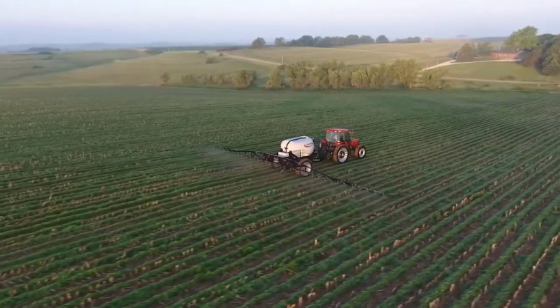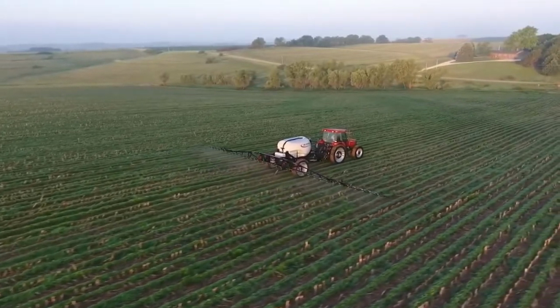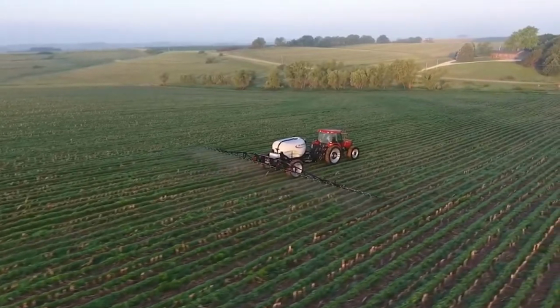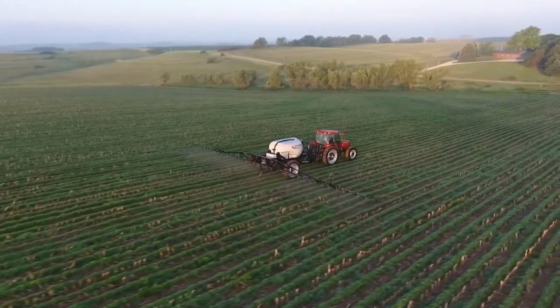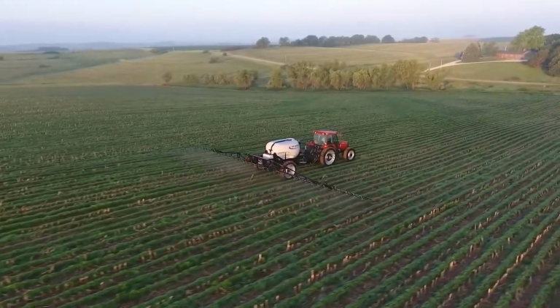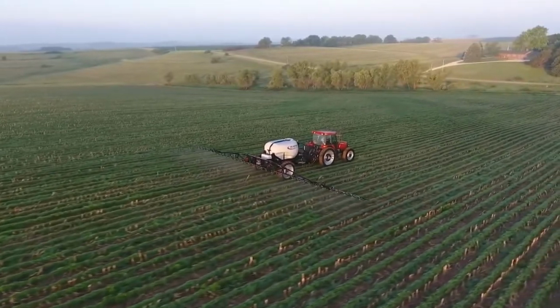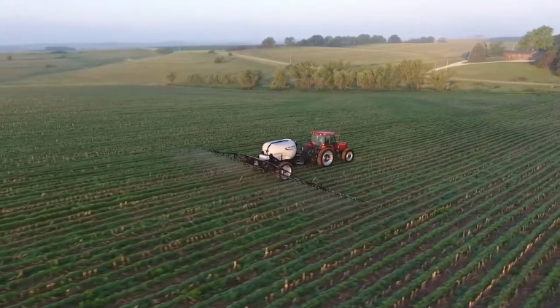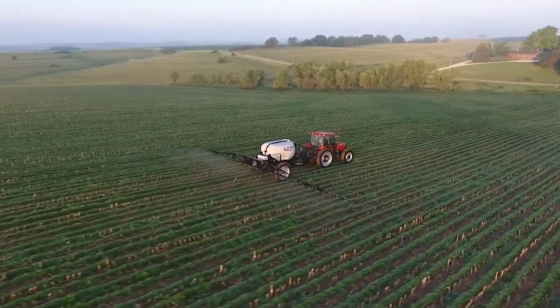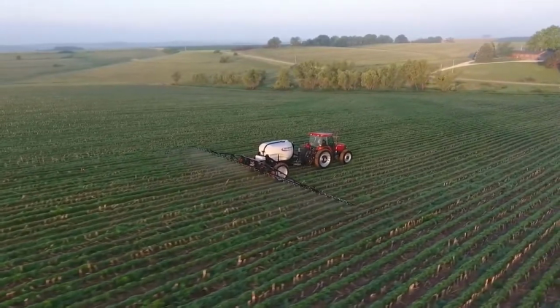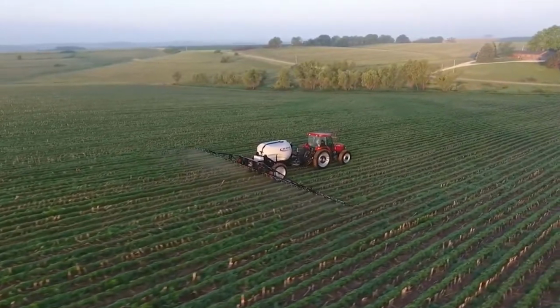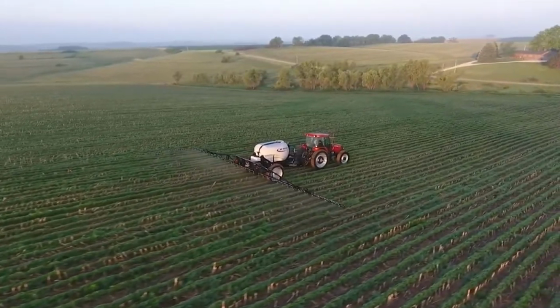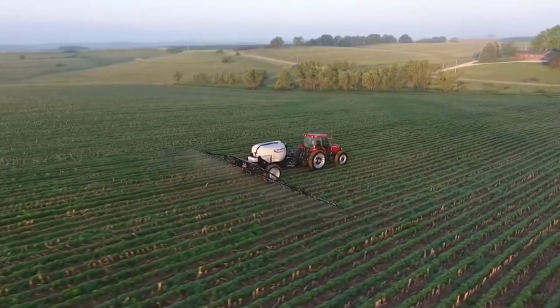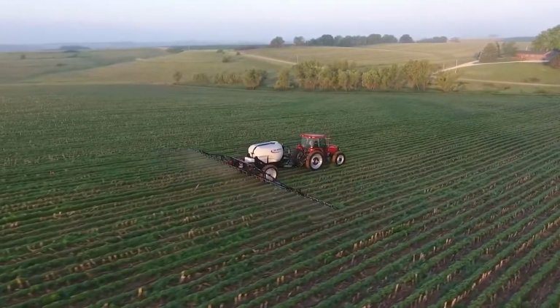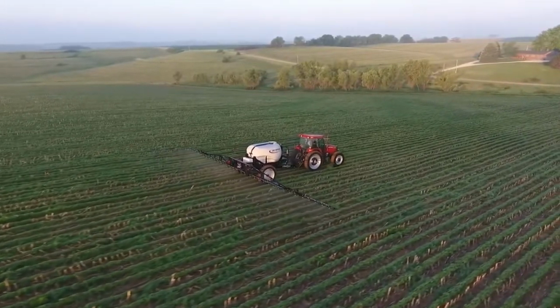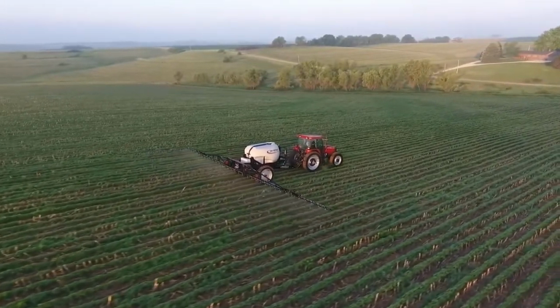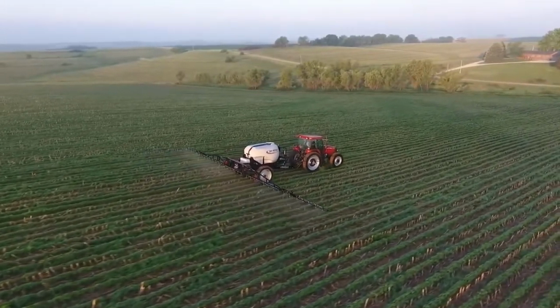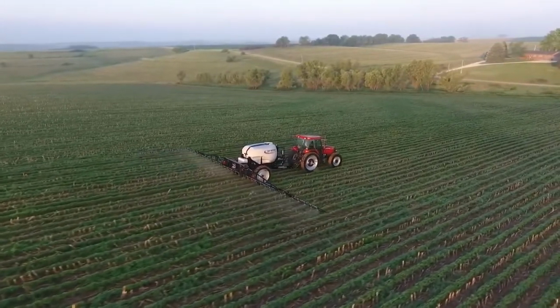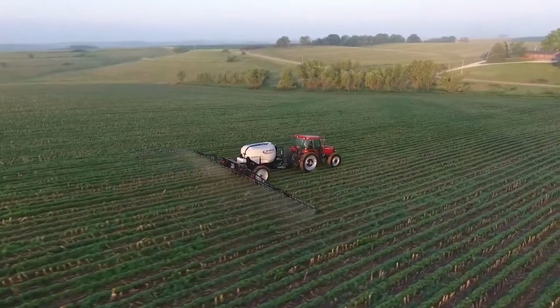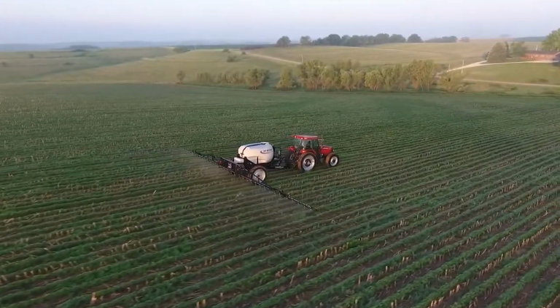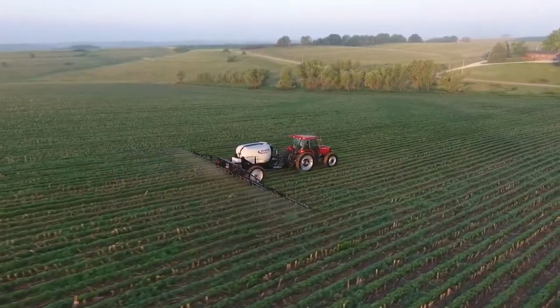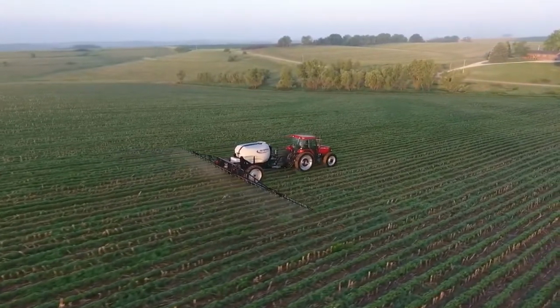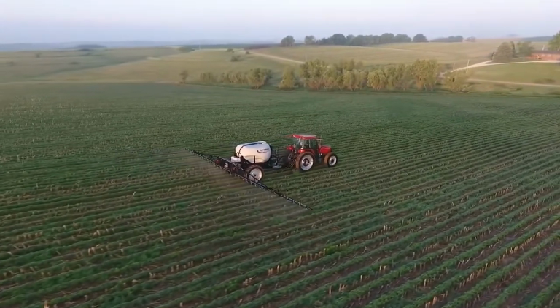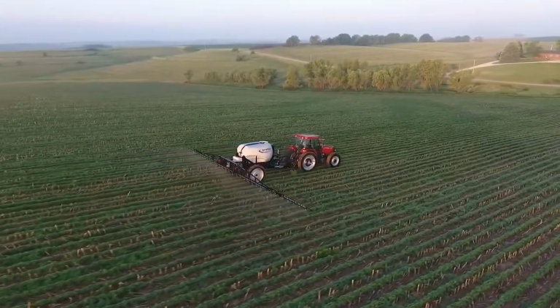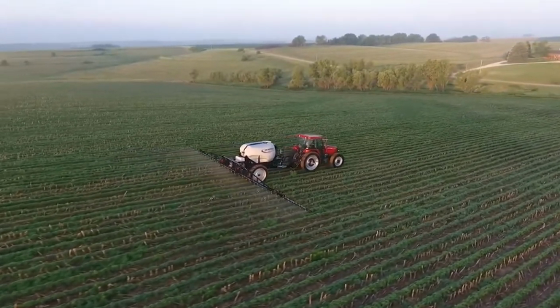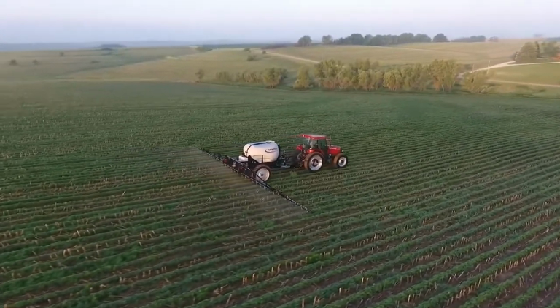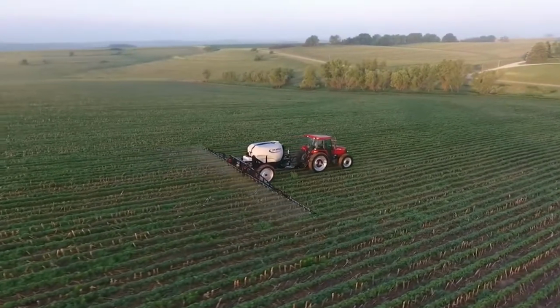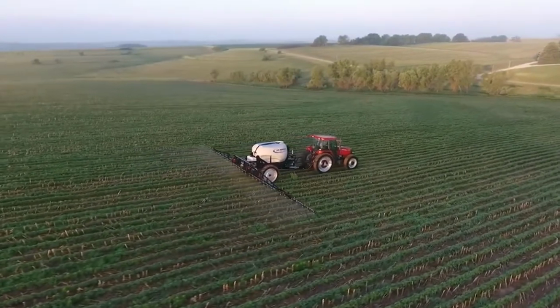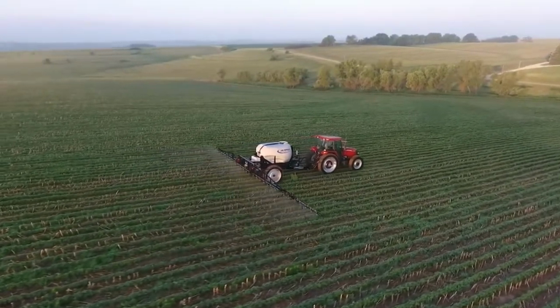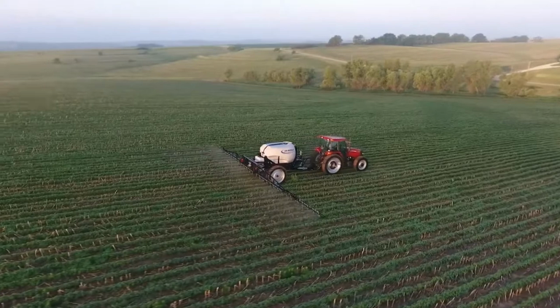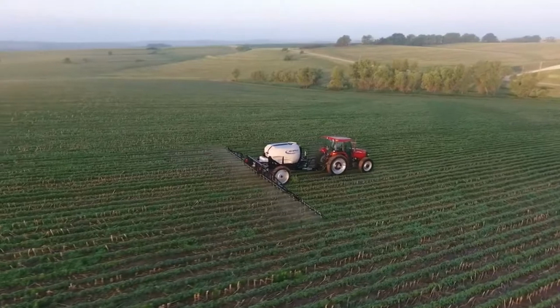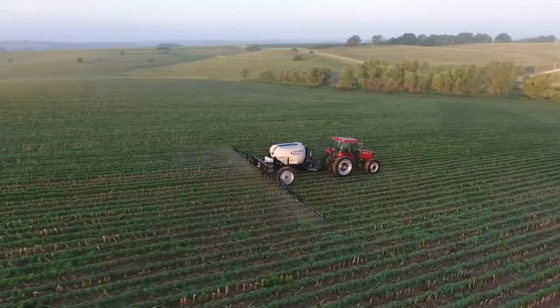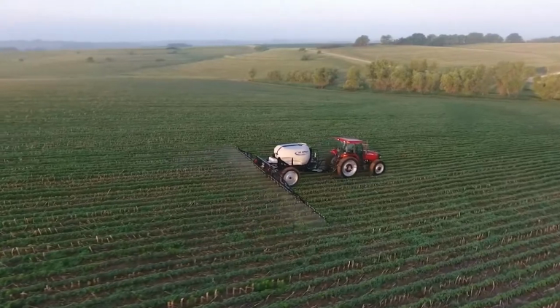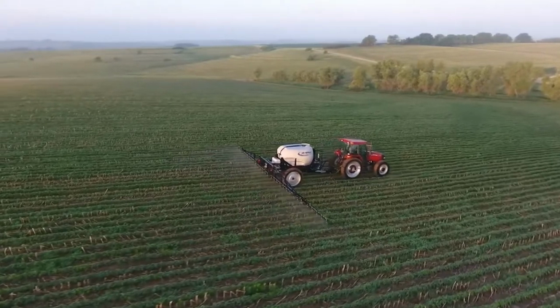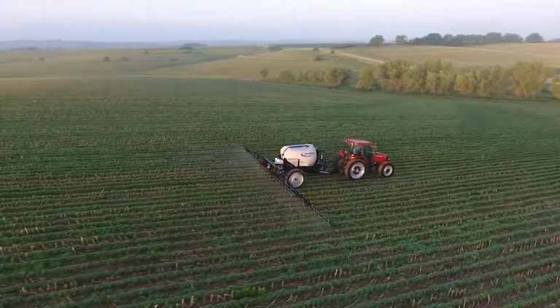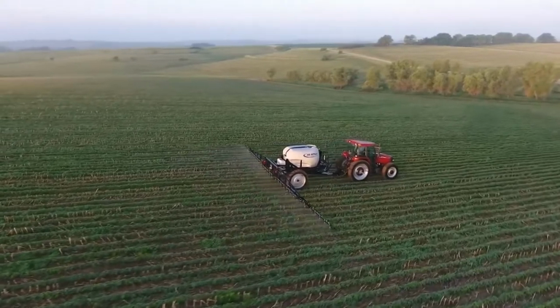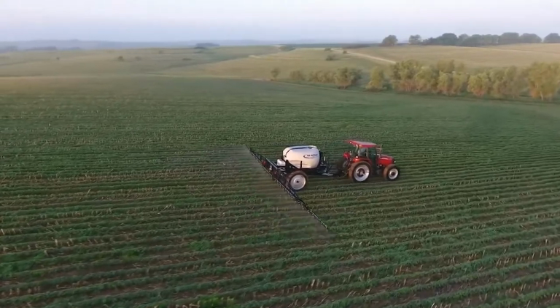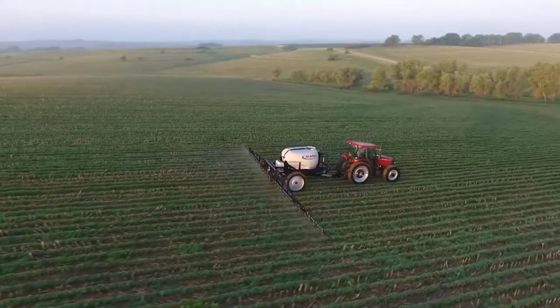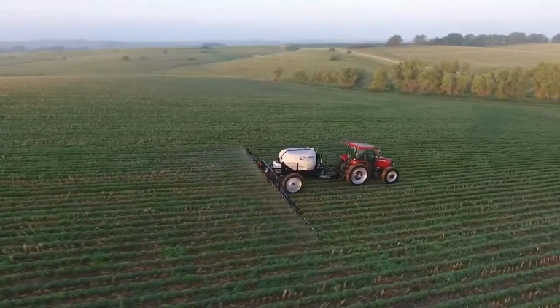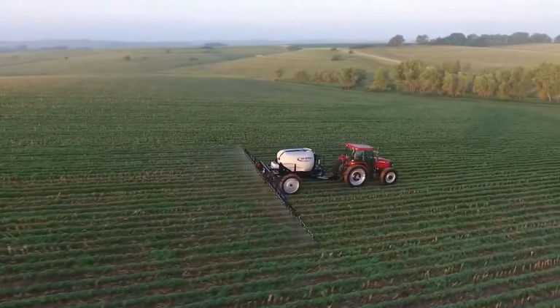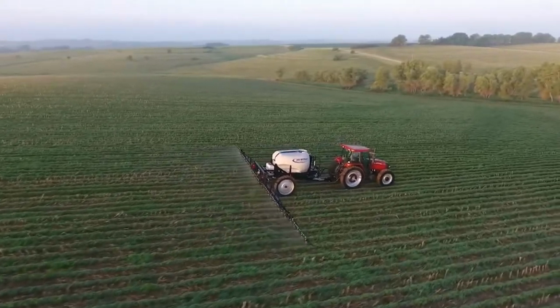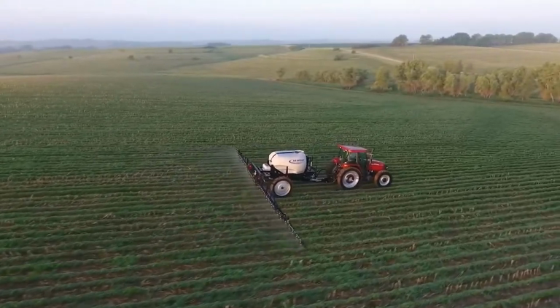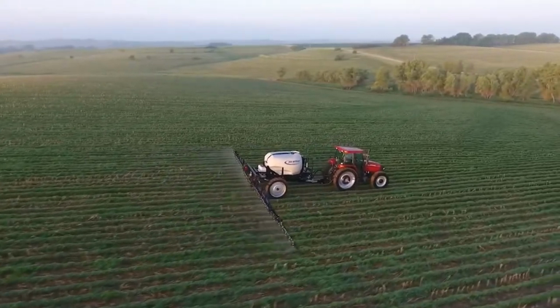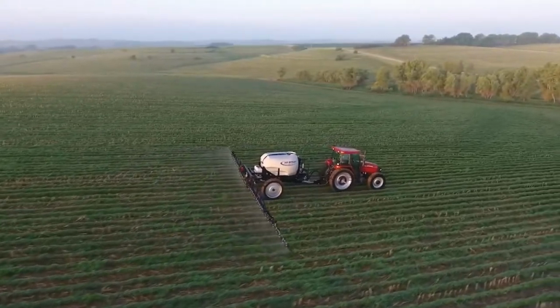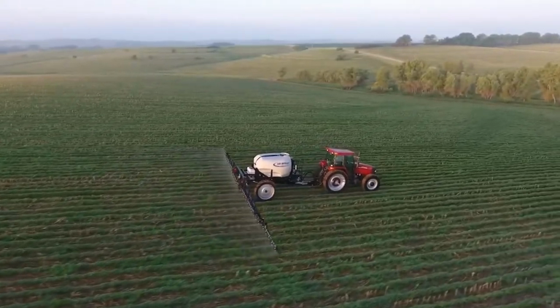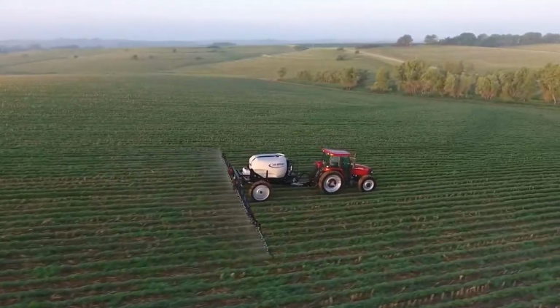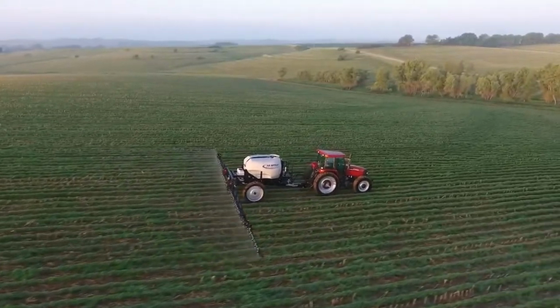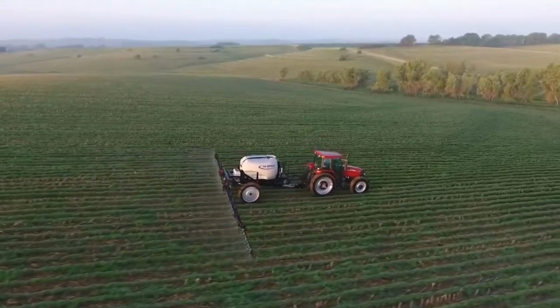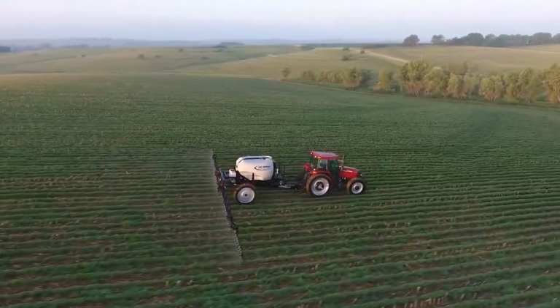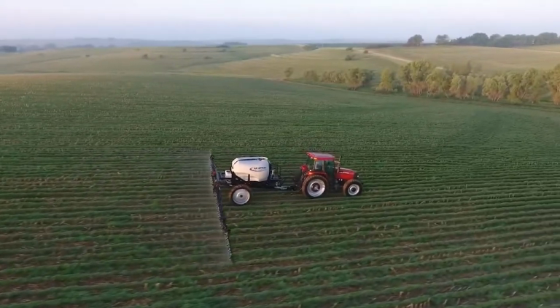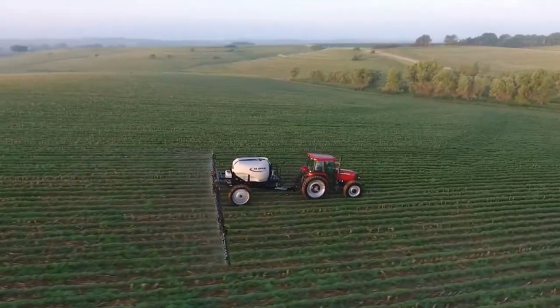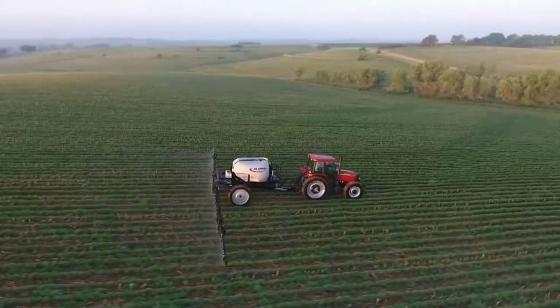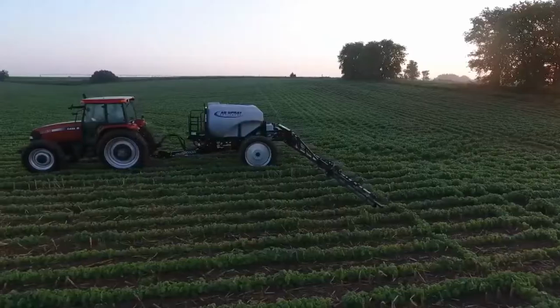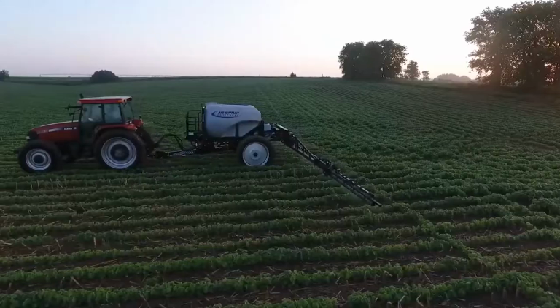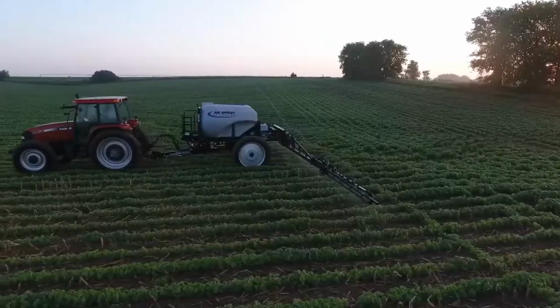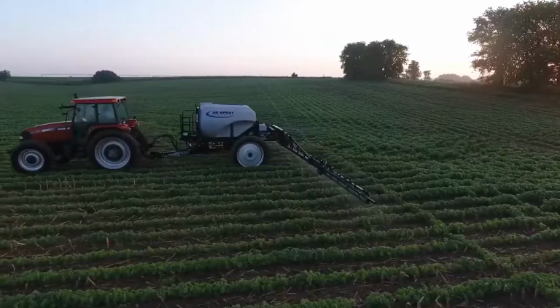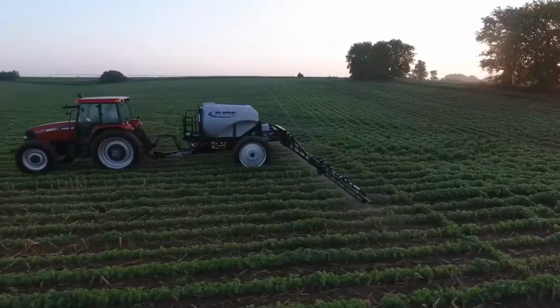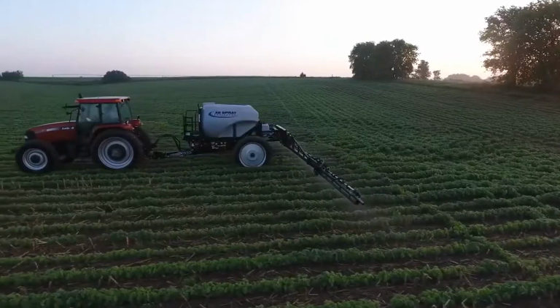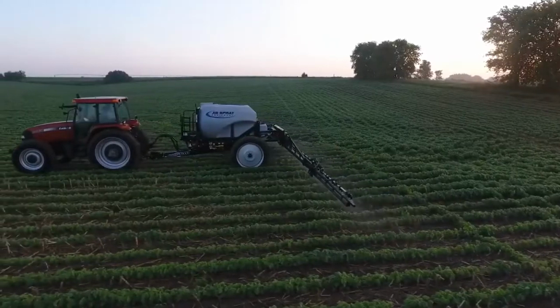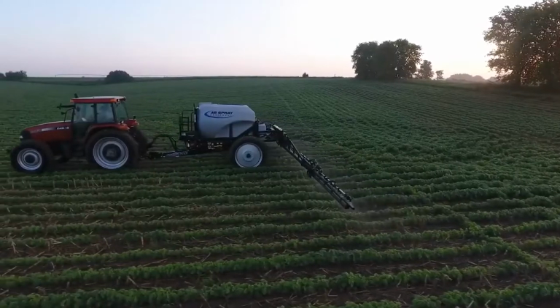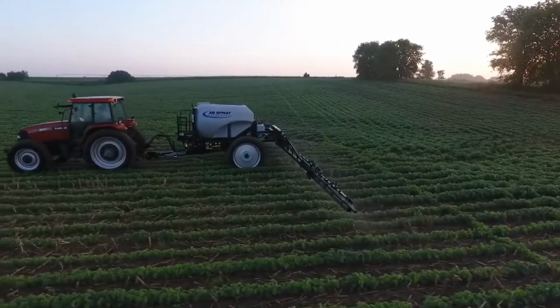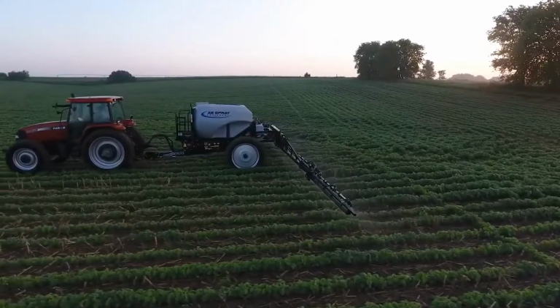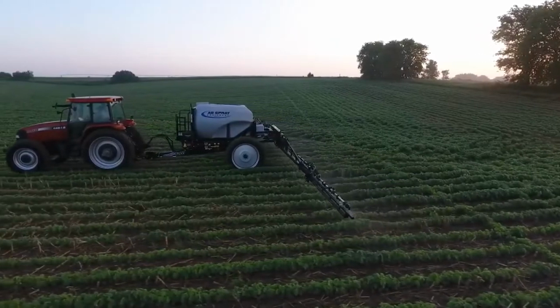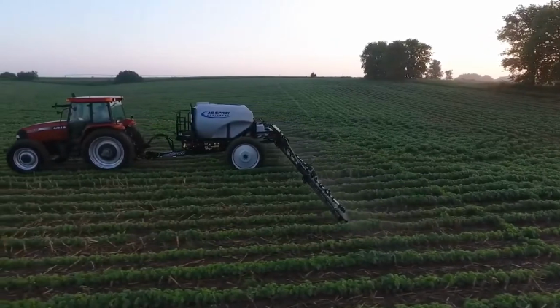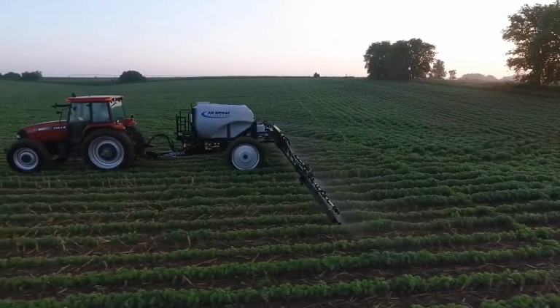The 1050 gallon teardrop style tank allows for liquid to always be flowing to the pump regardless of the style of terrain you are spraying in.